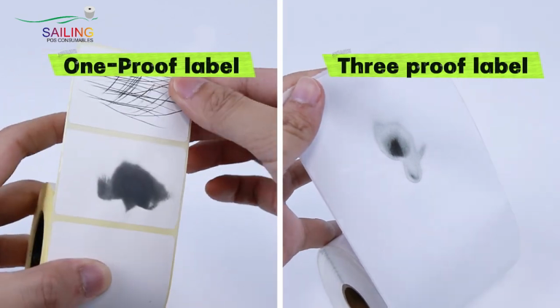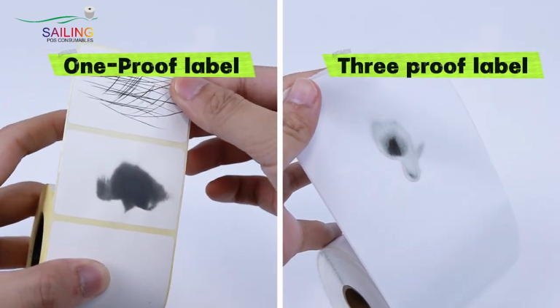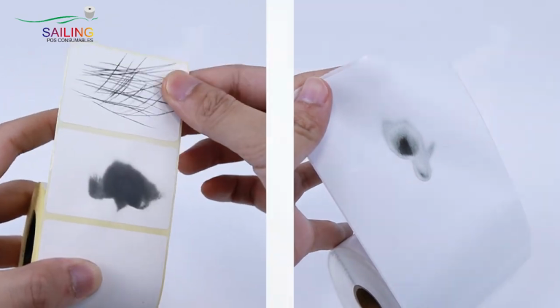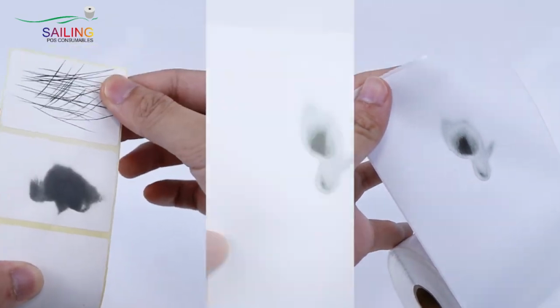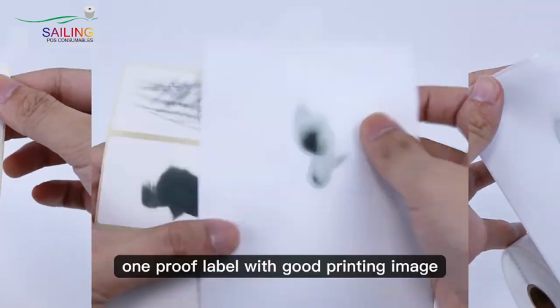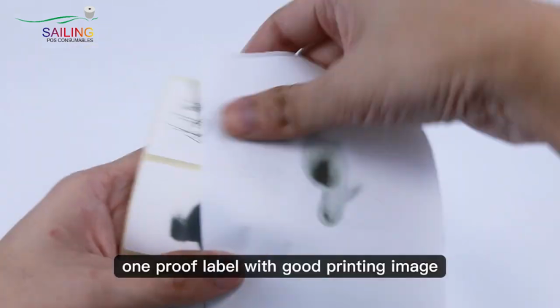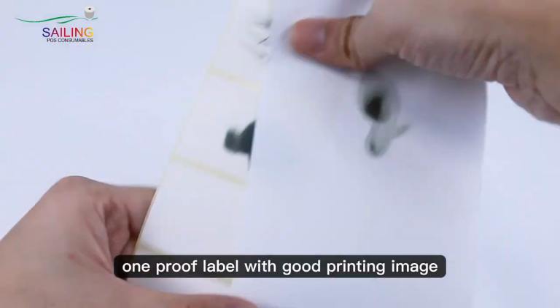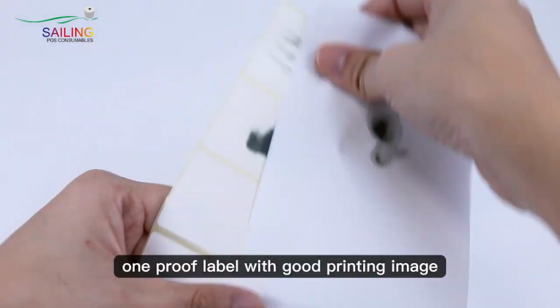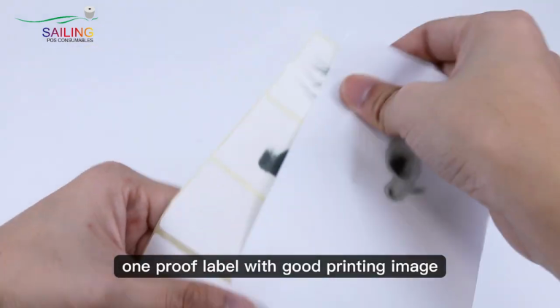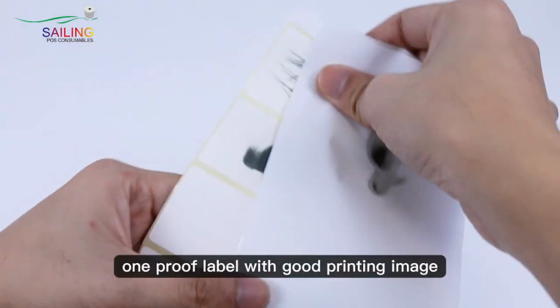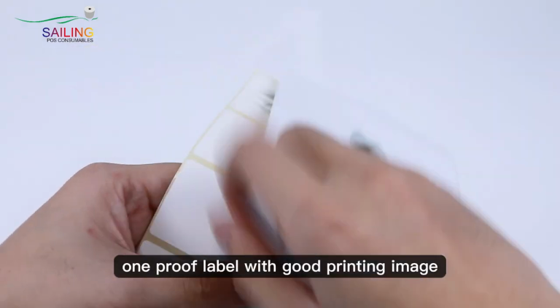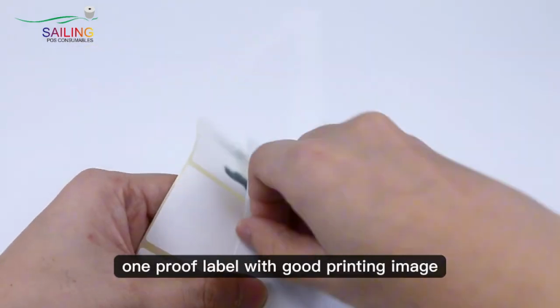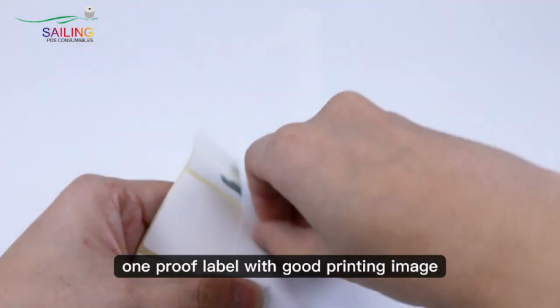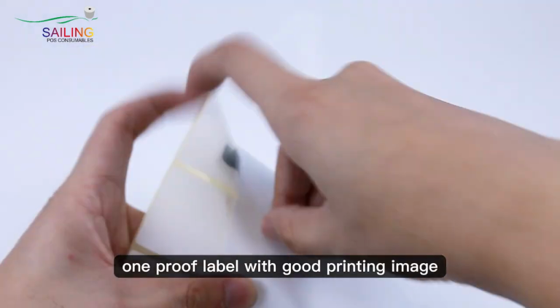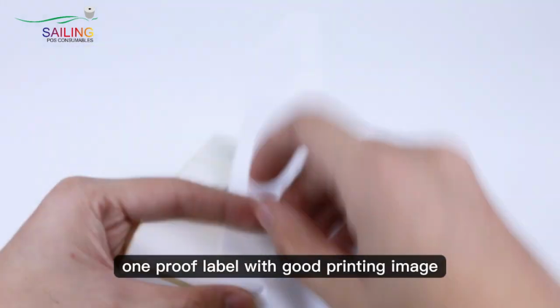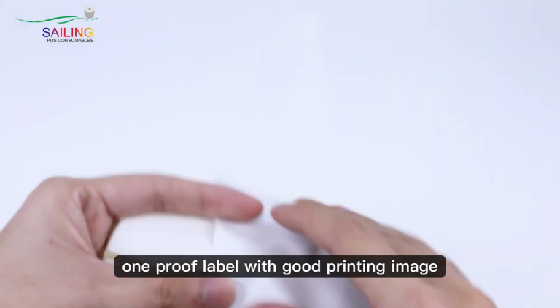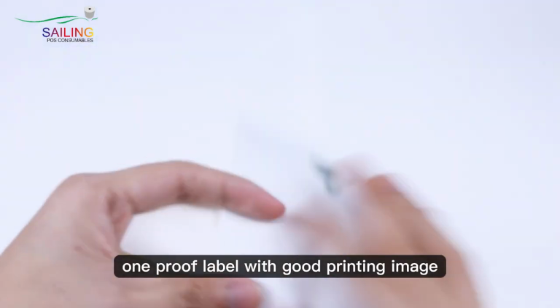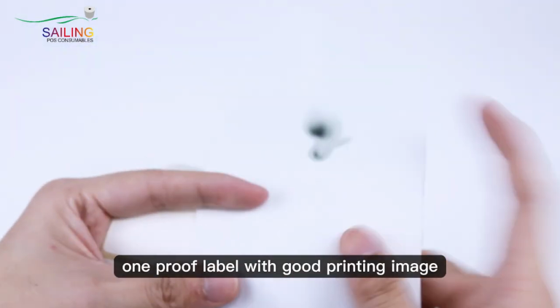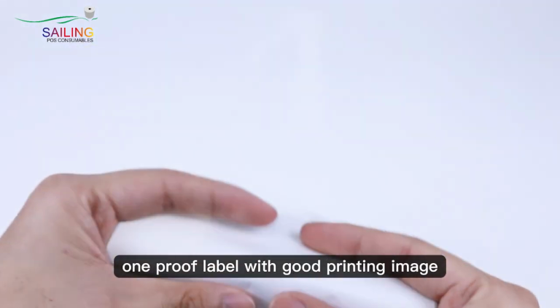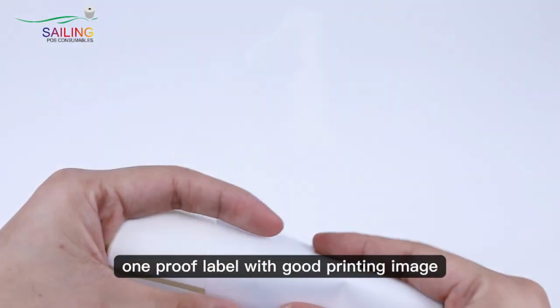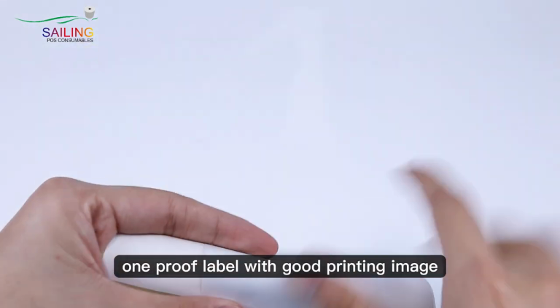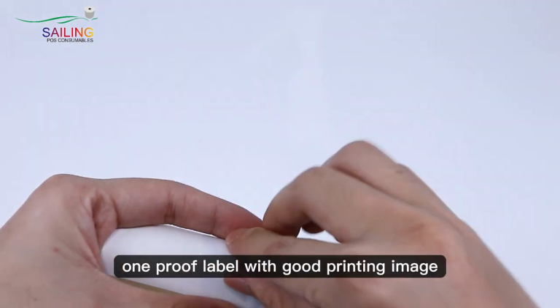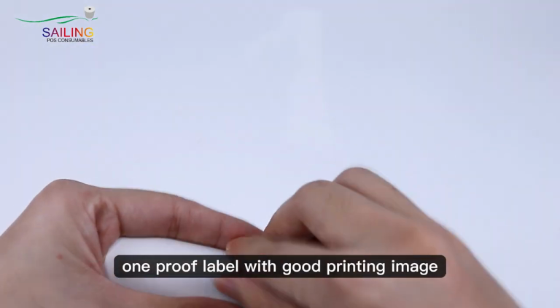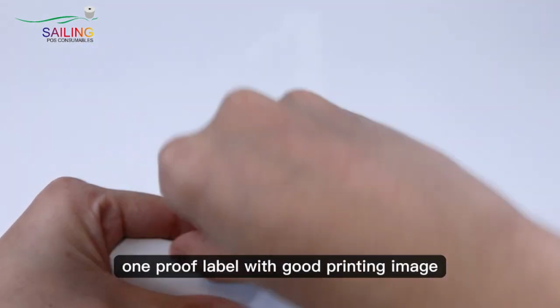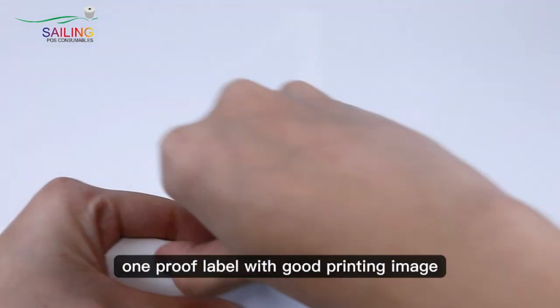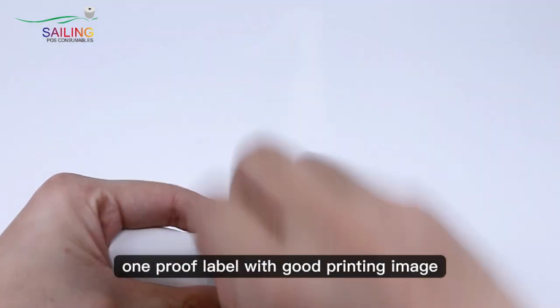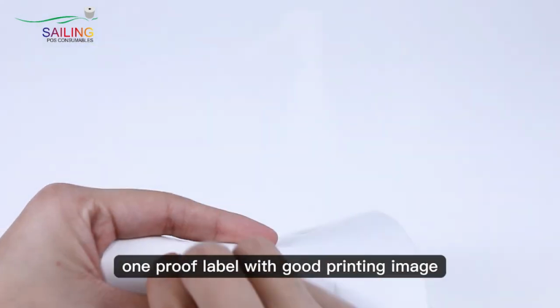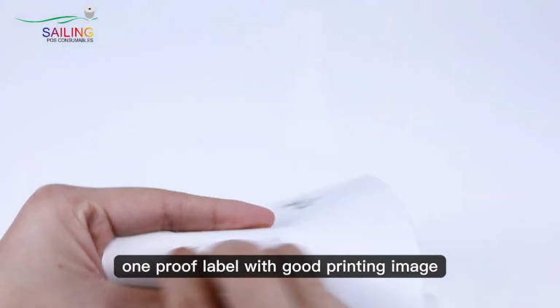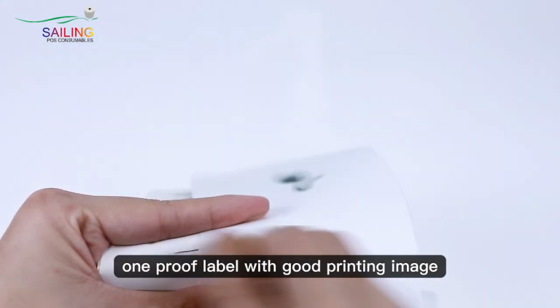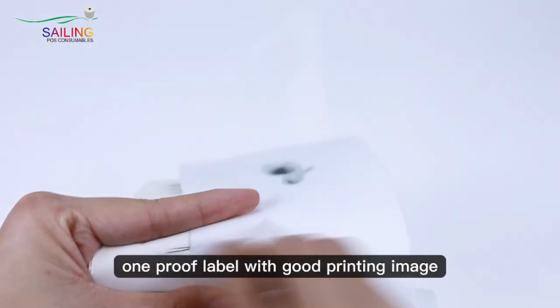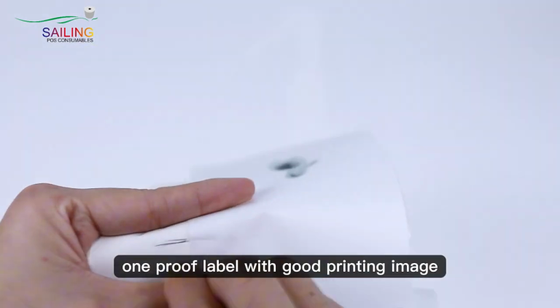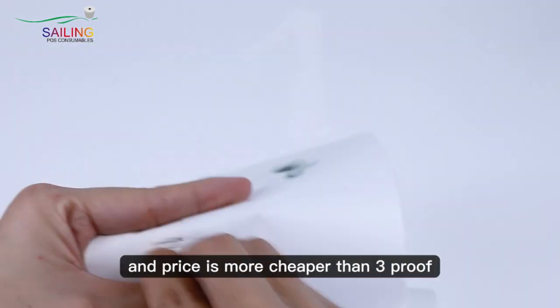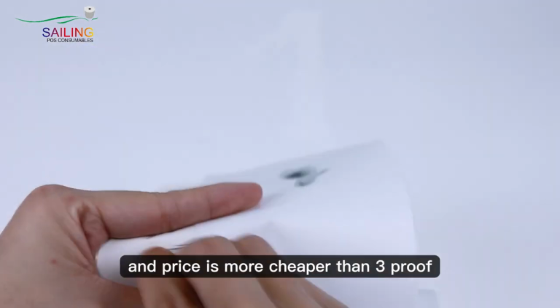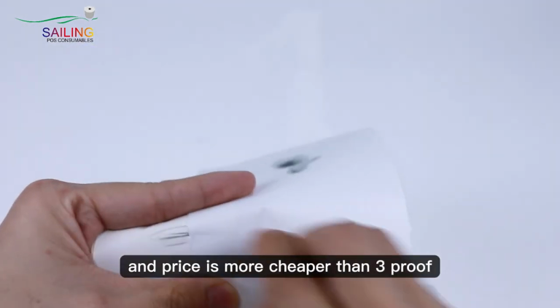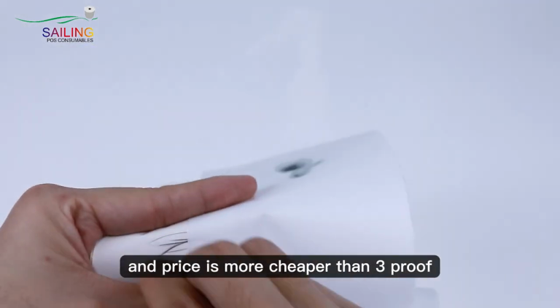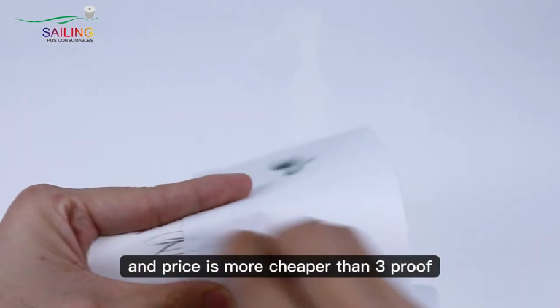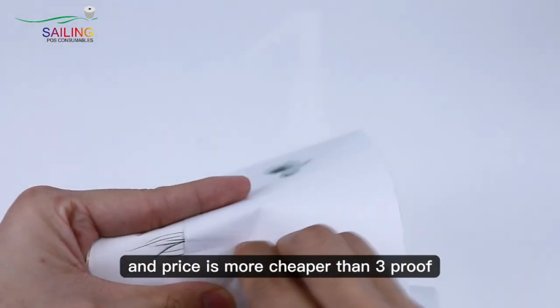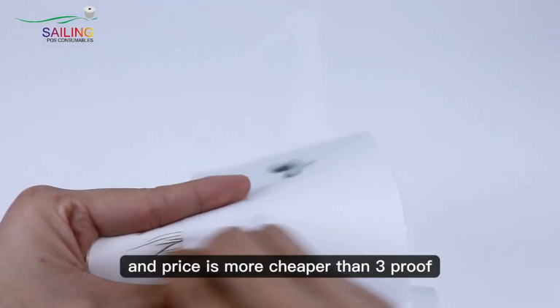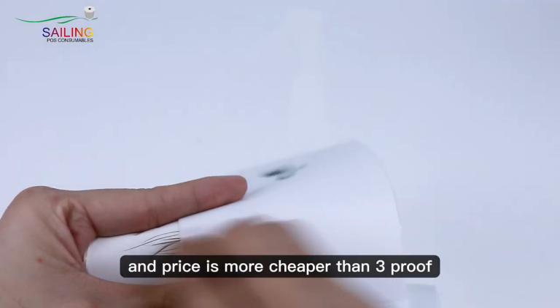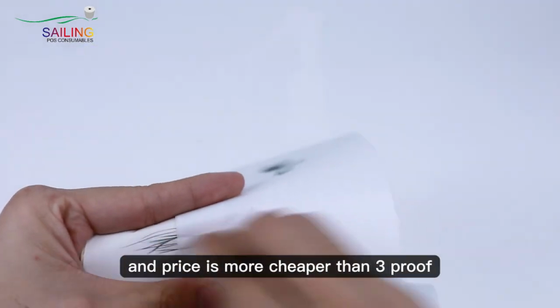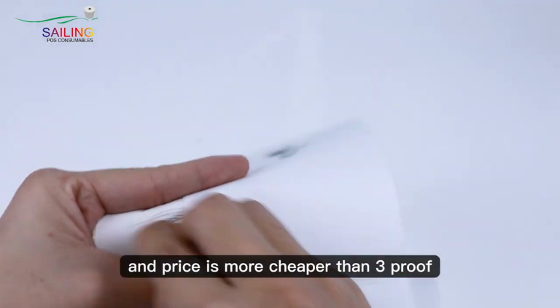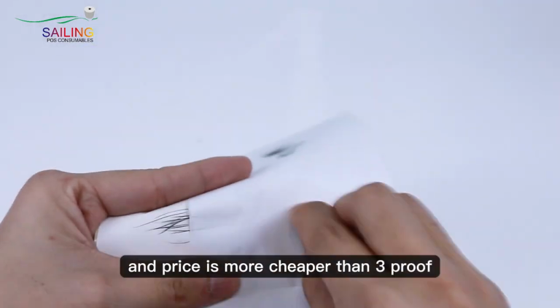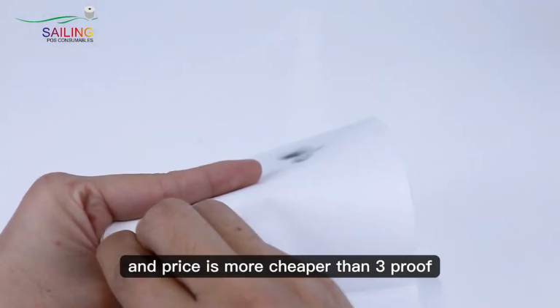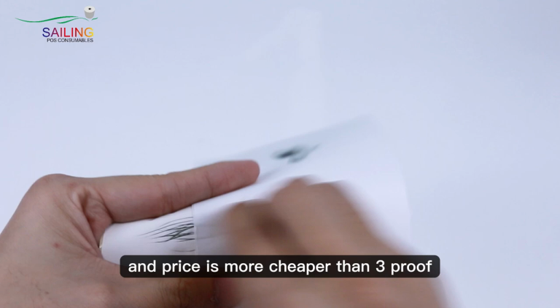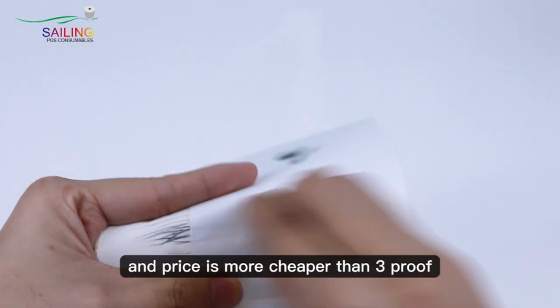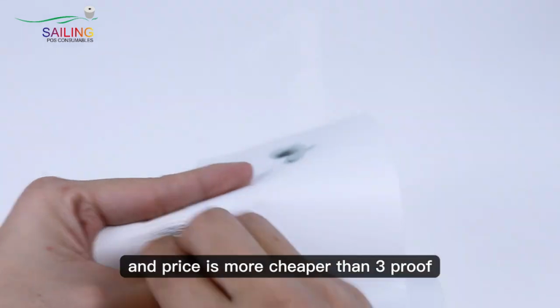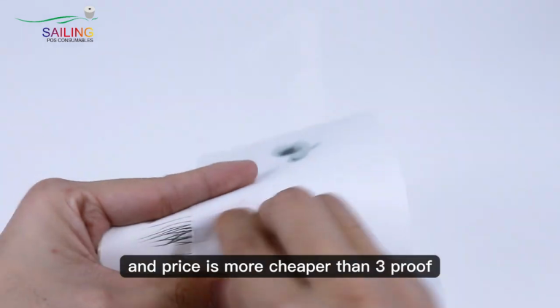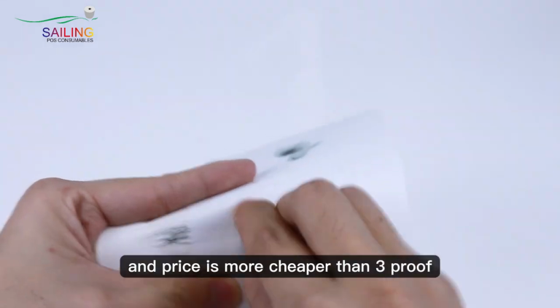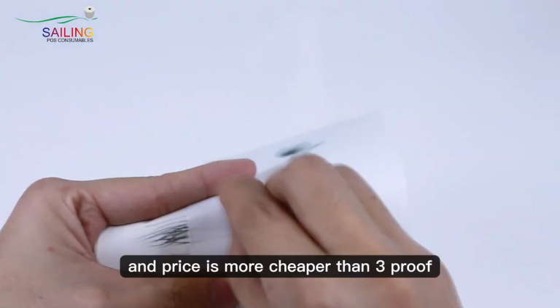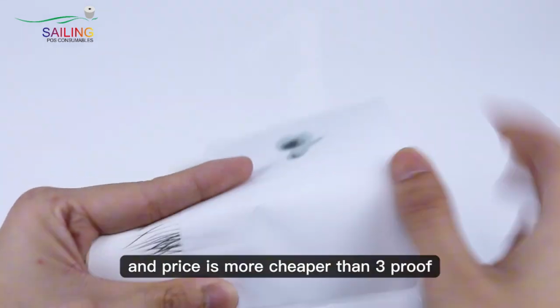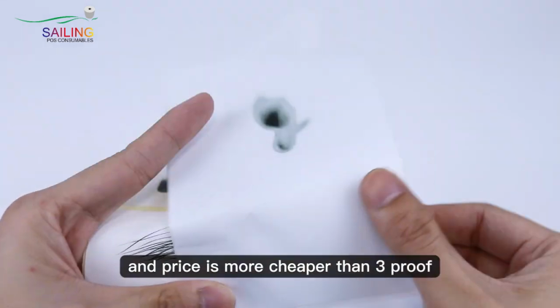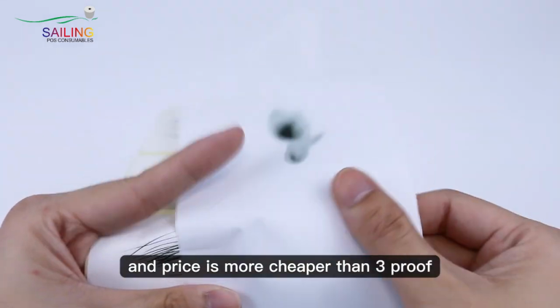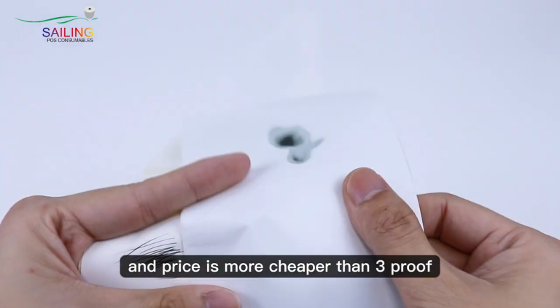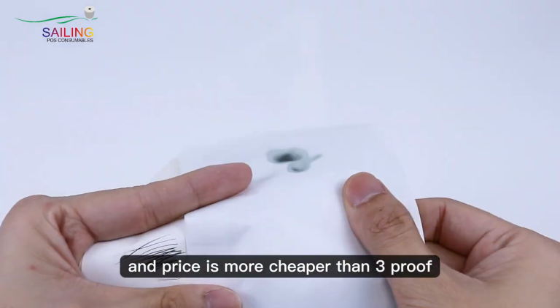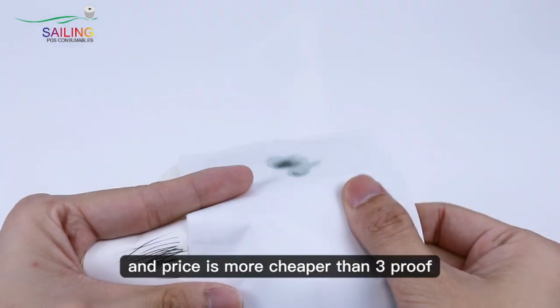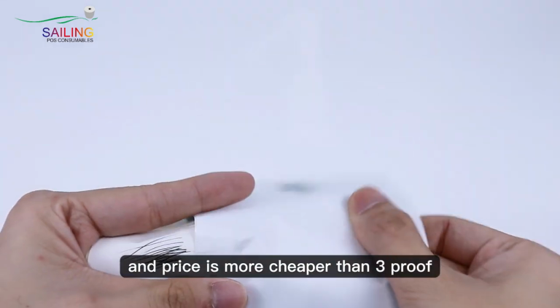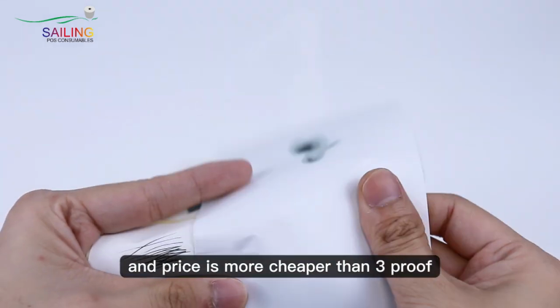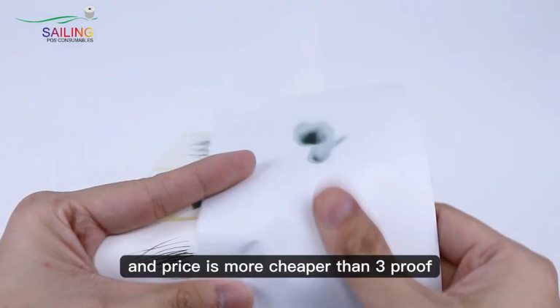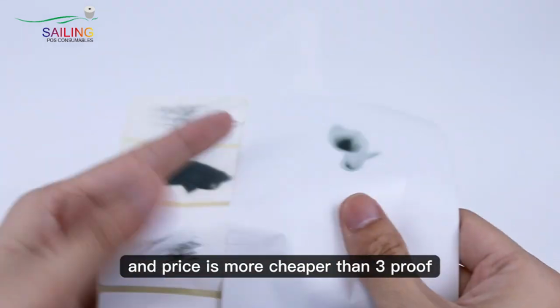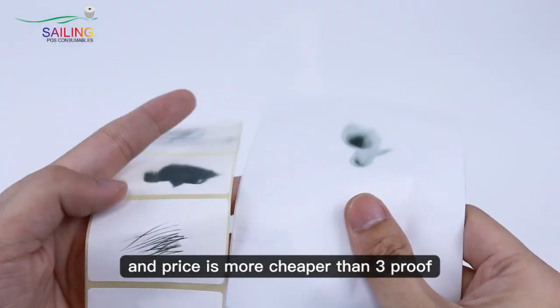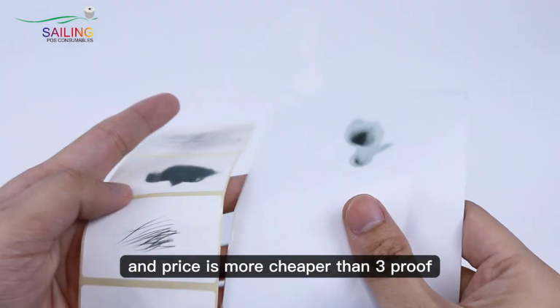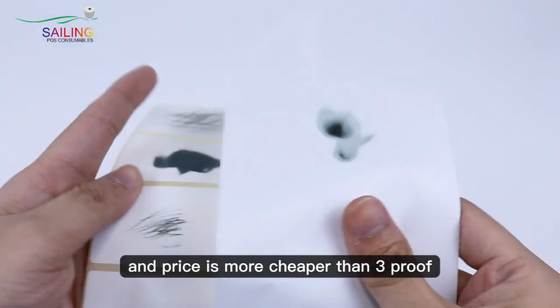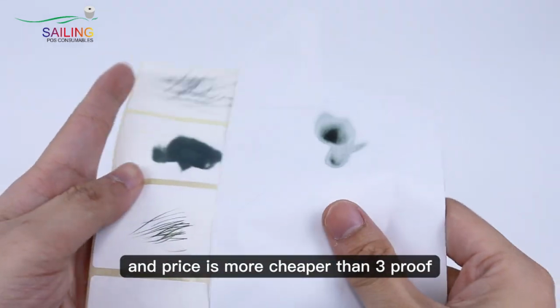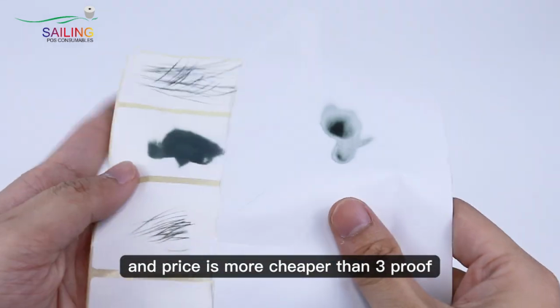One-proof label with good print image and price is more cheaper than three-proof label.